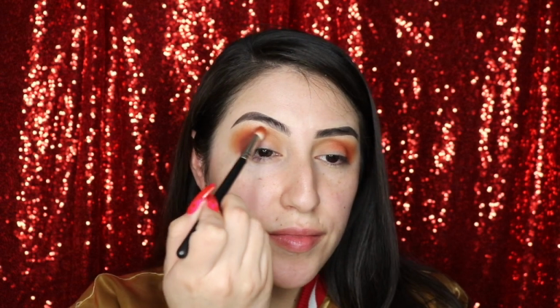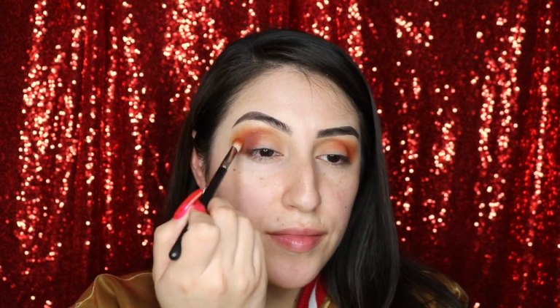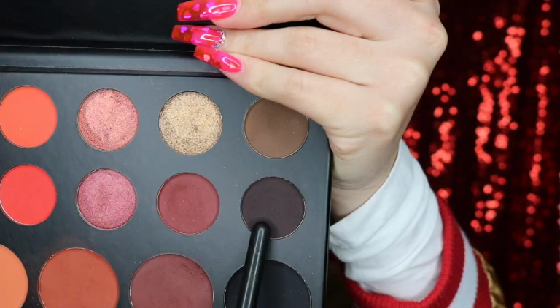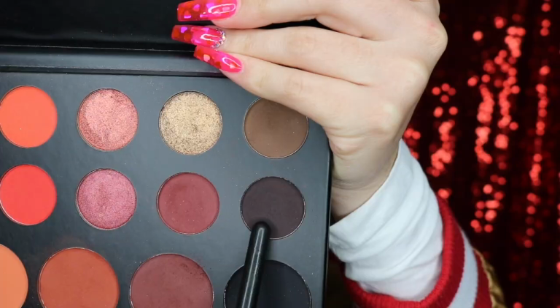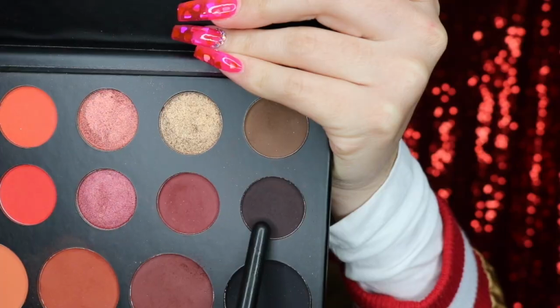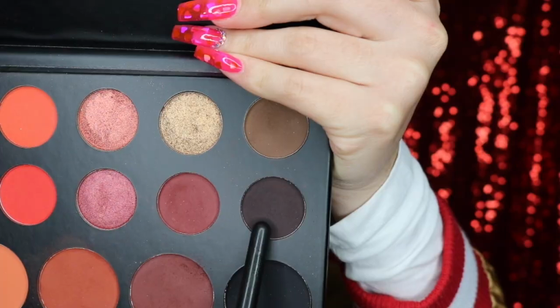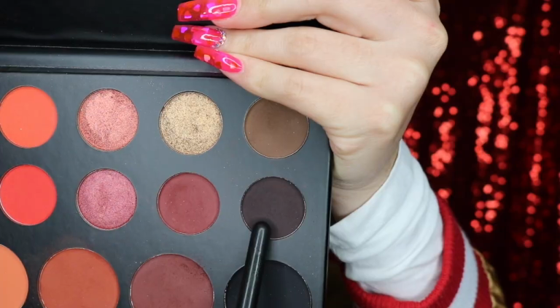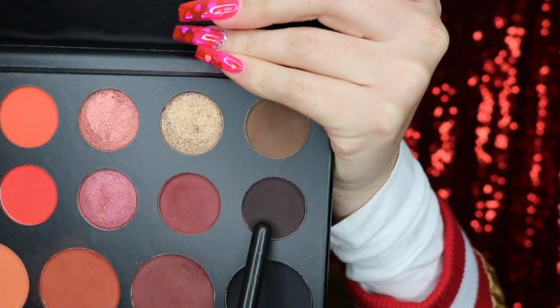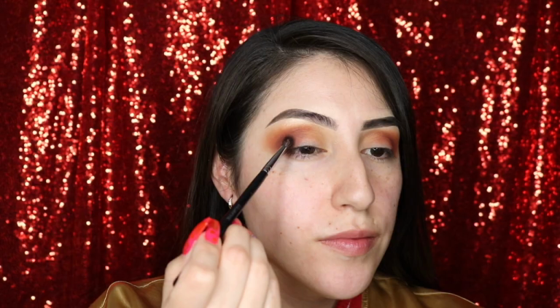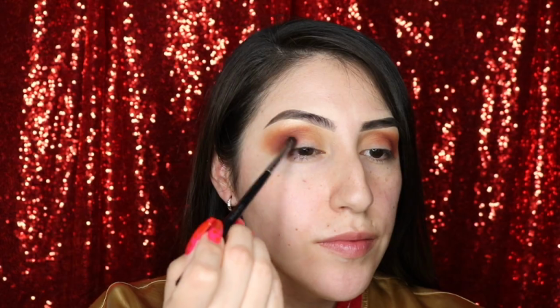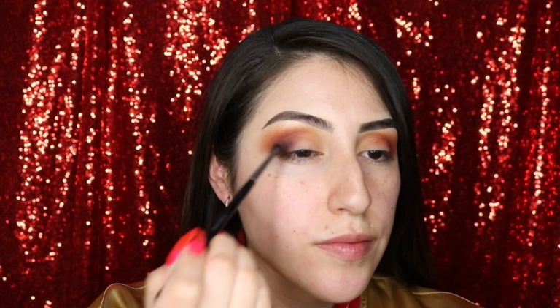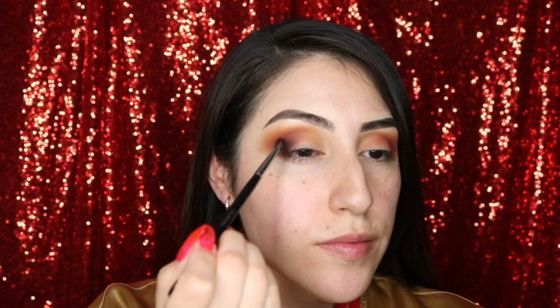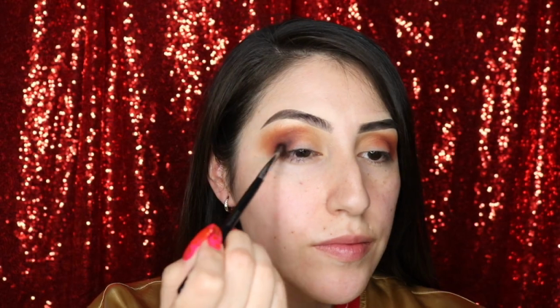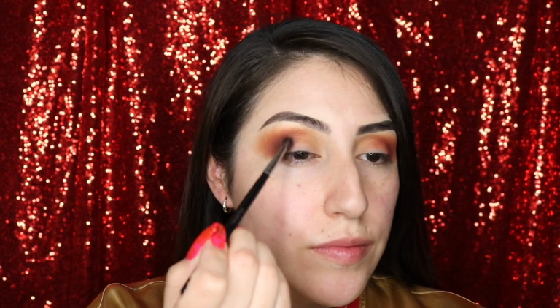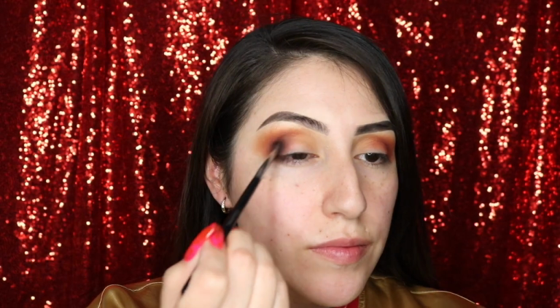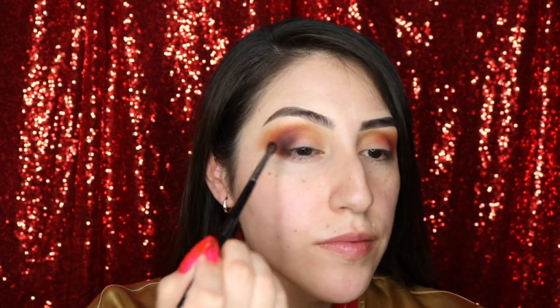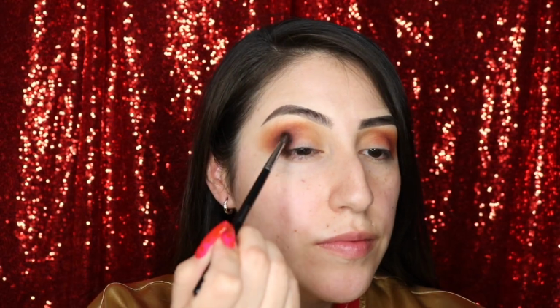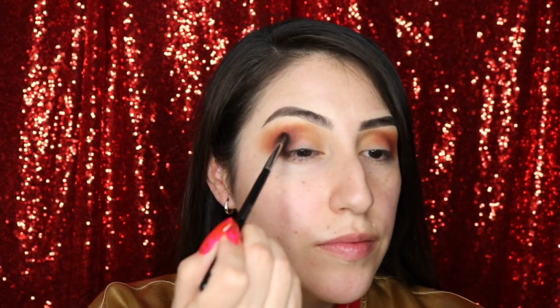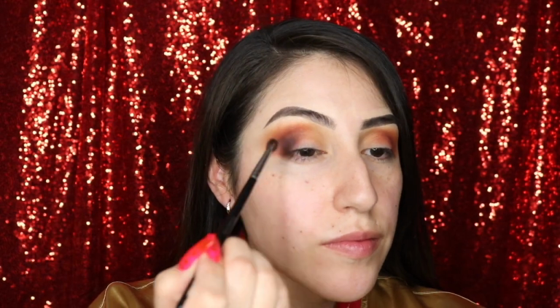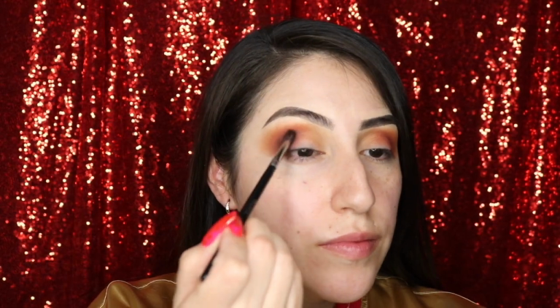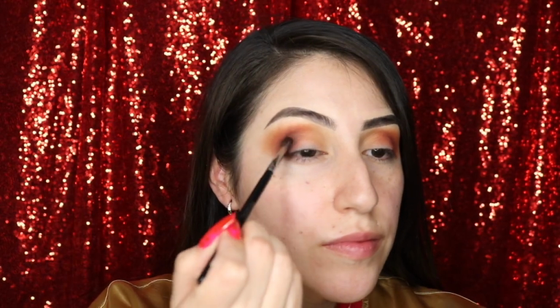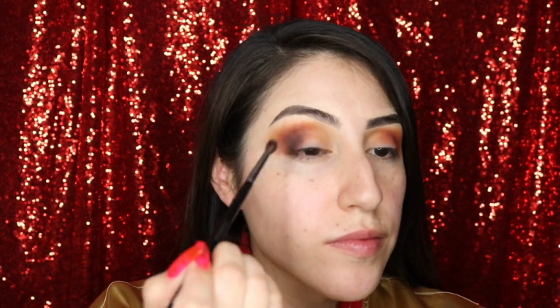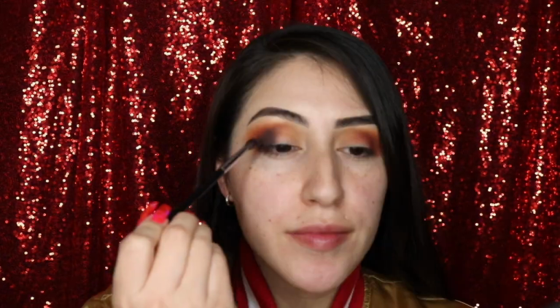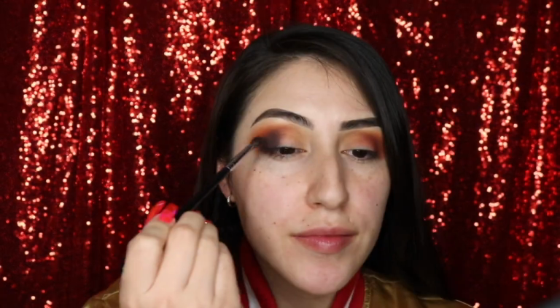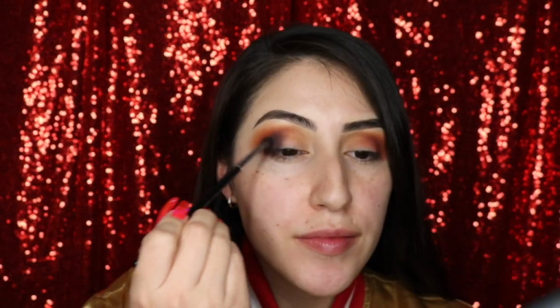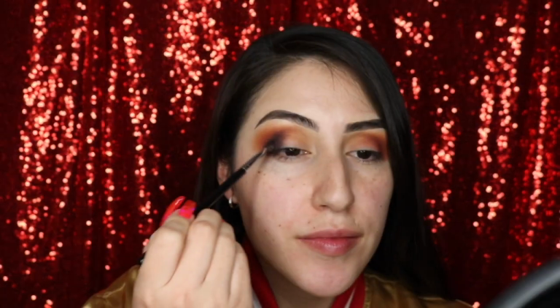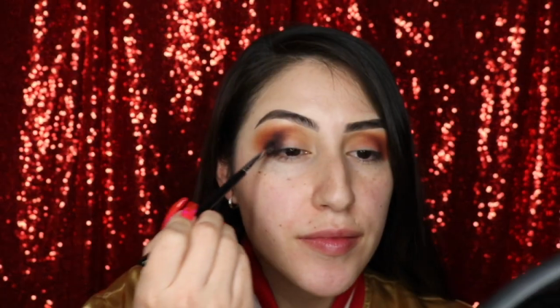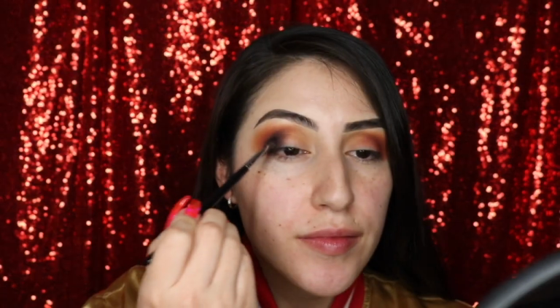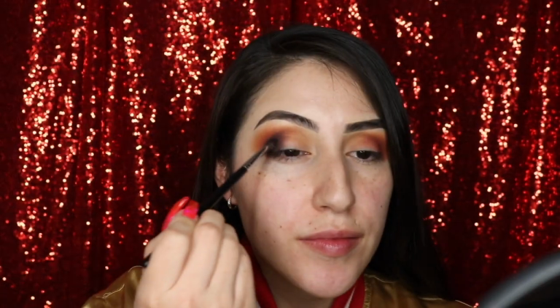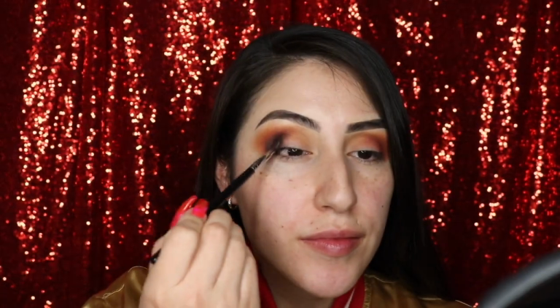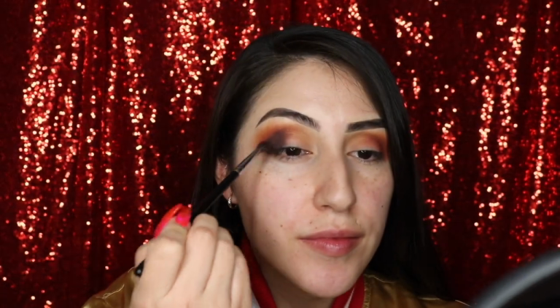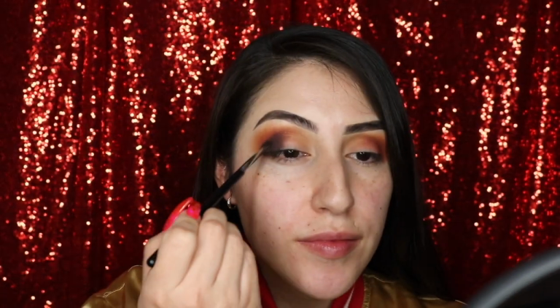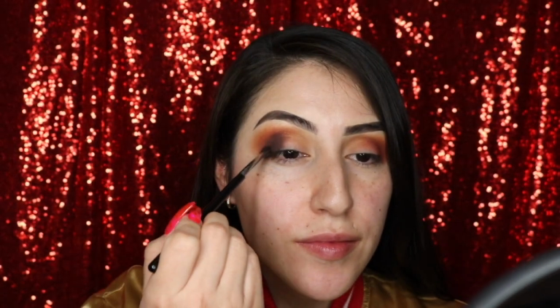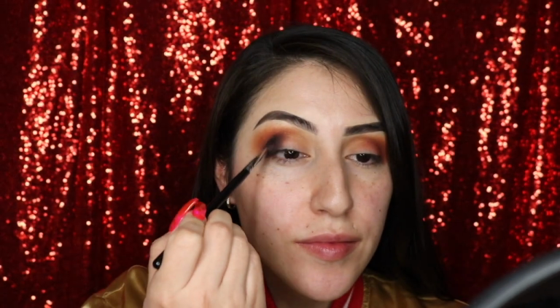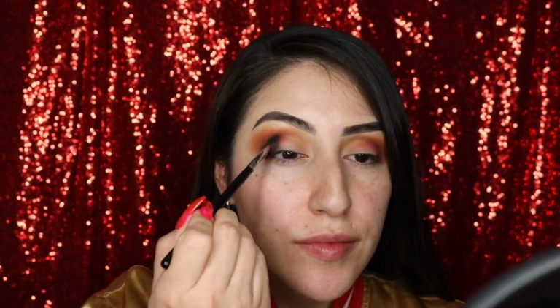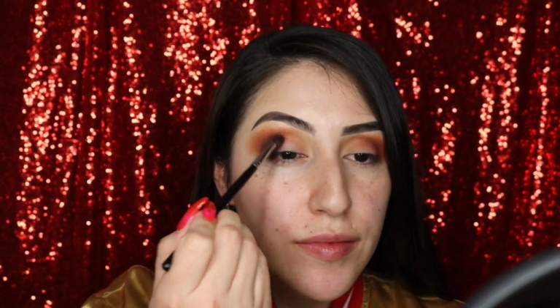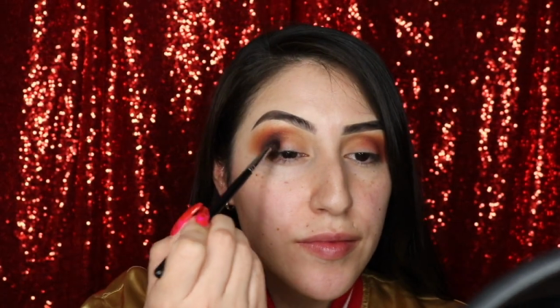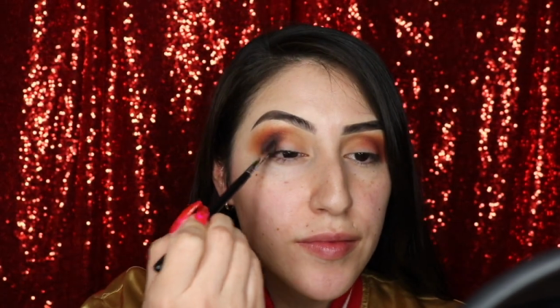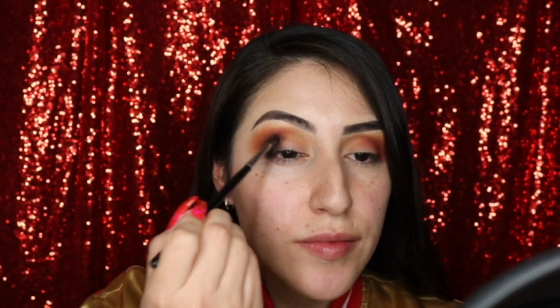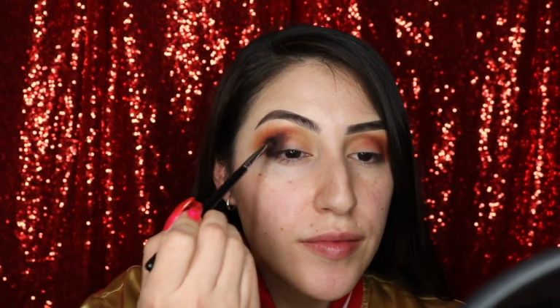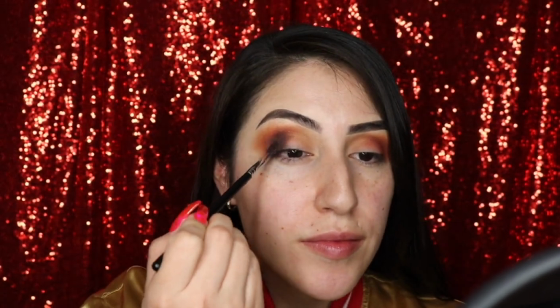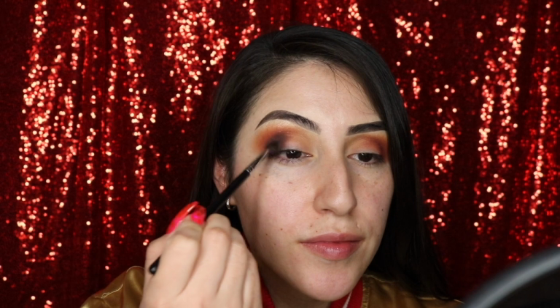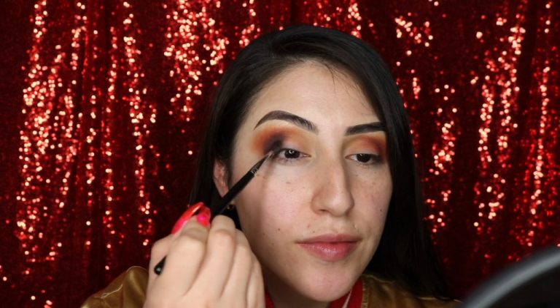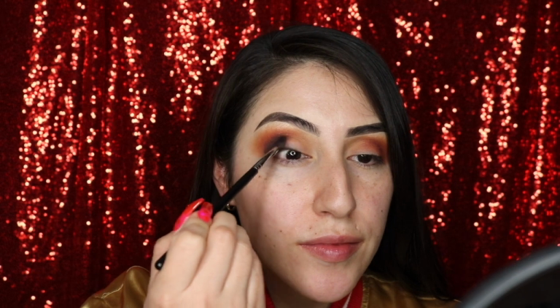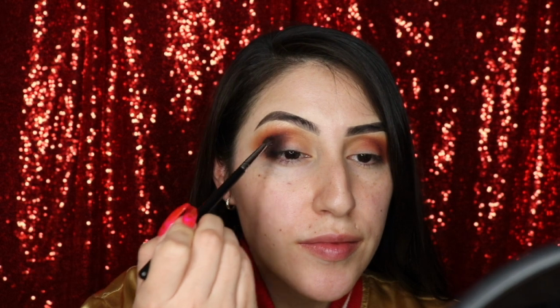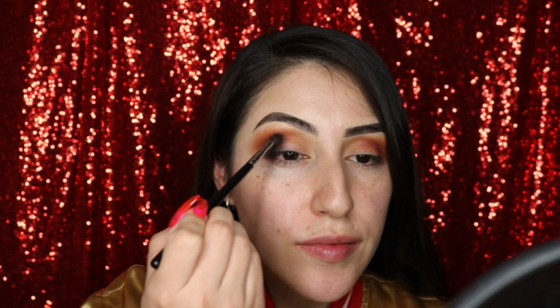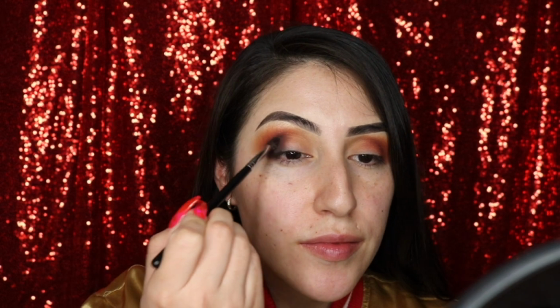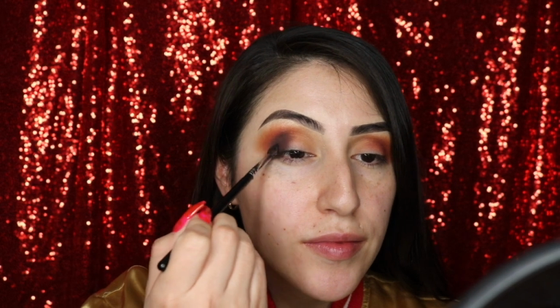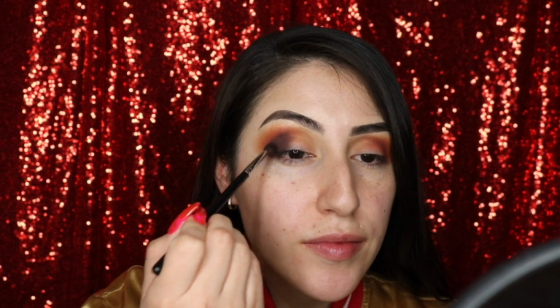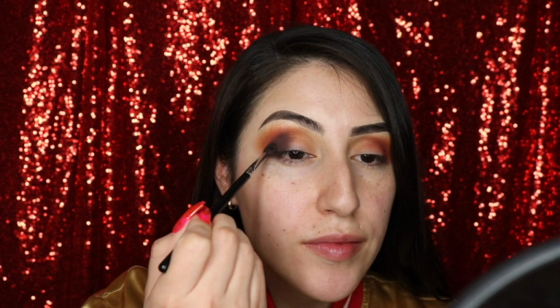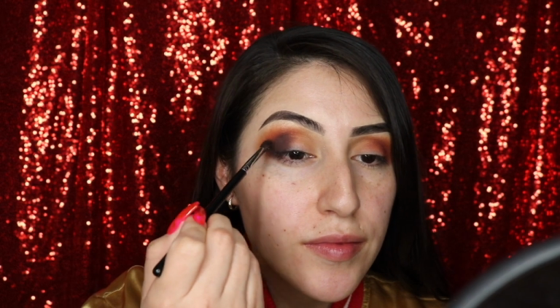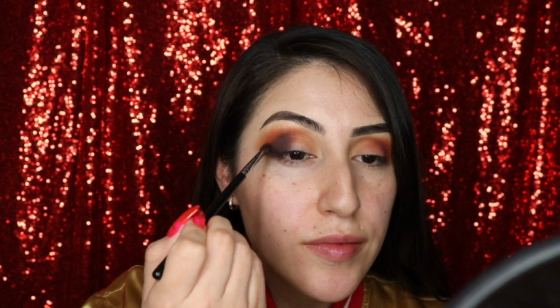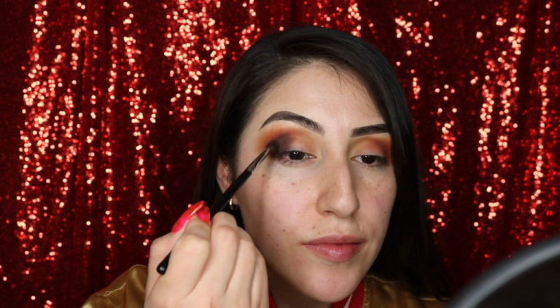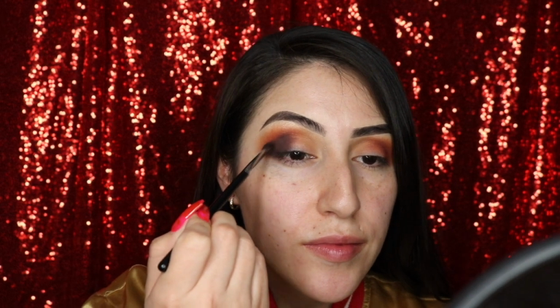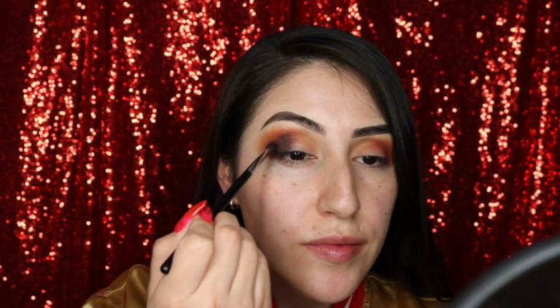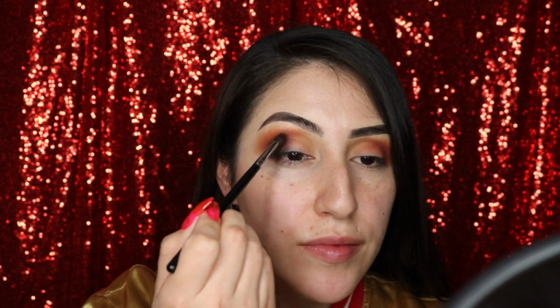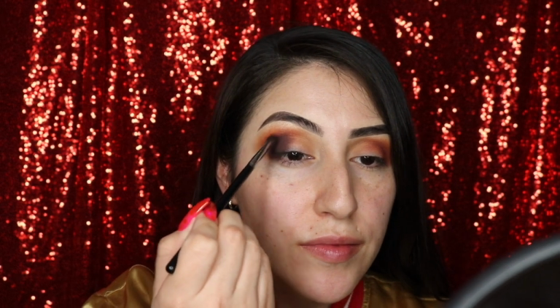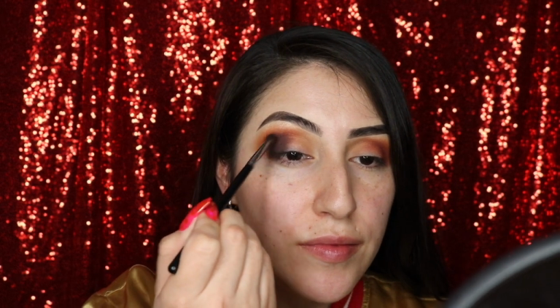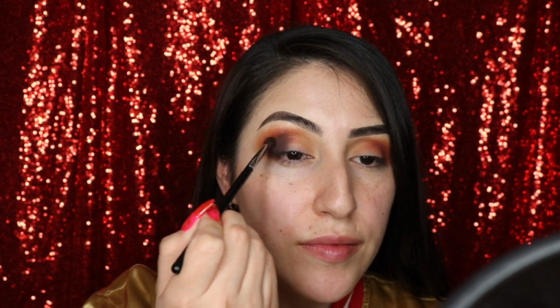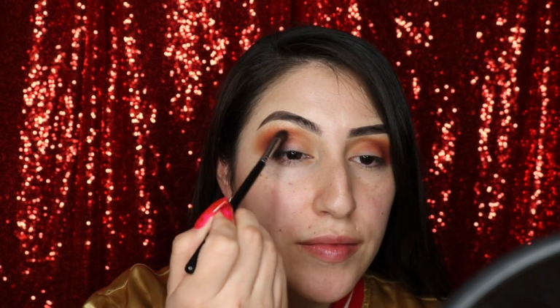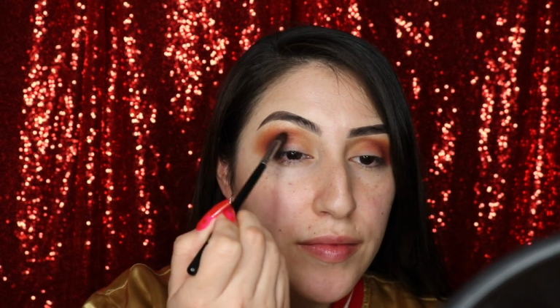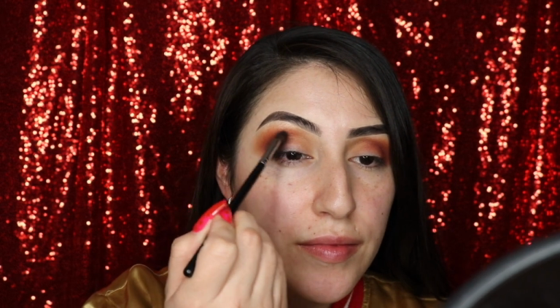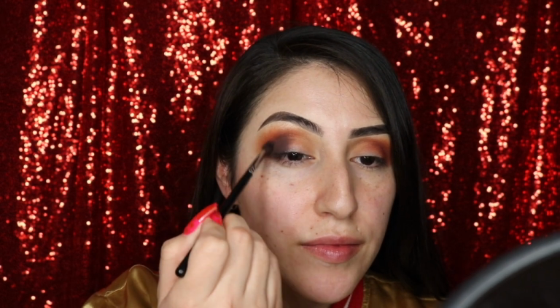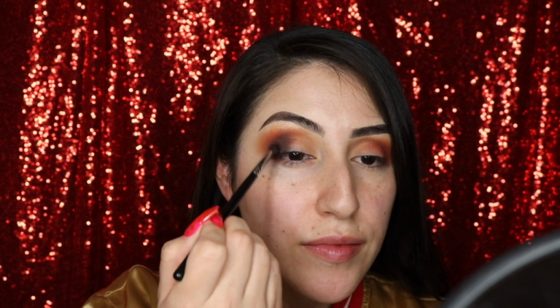With my Morphe M506 brush, I'm taking the shade Benny and I'm pressing that into the outer lid and the outer crease.